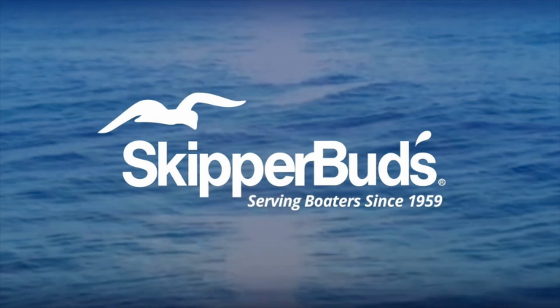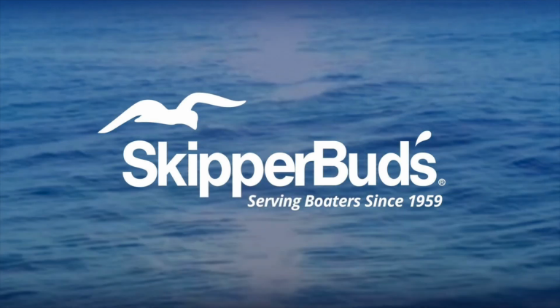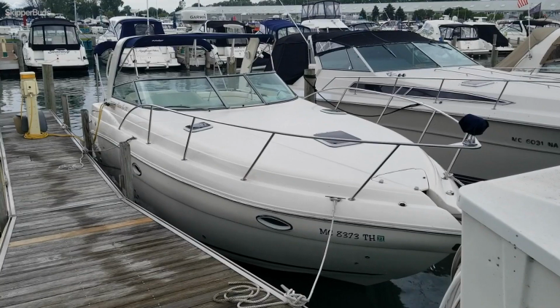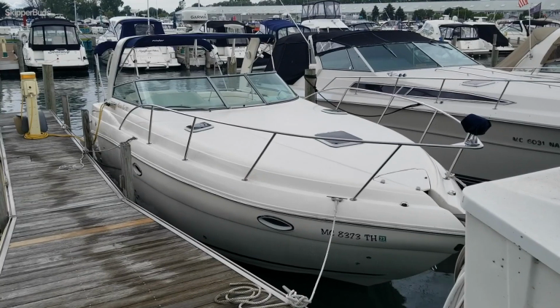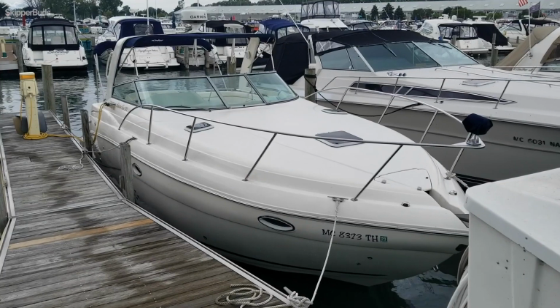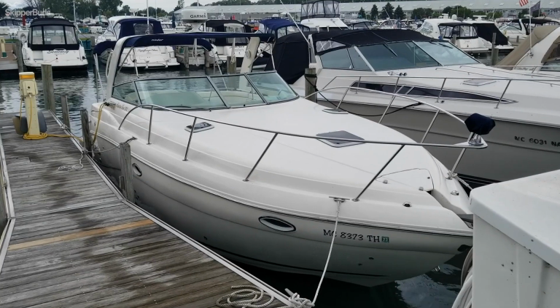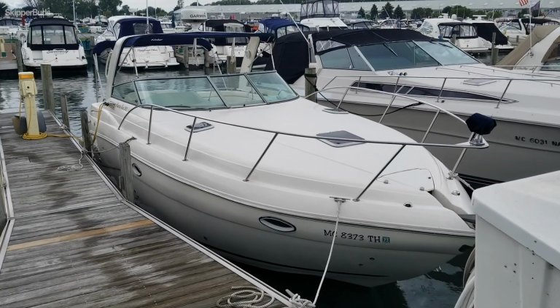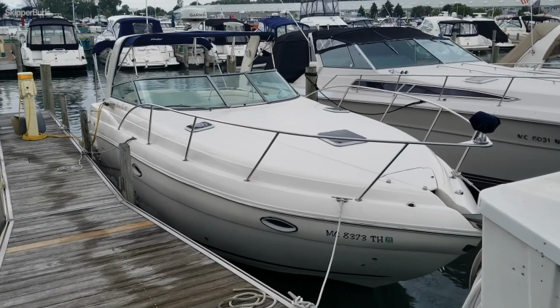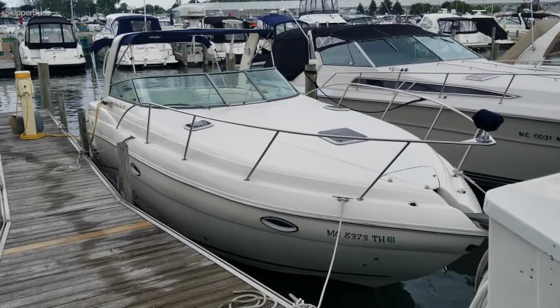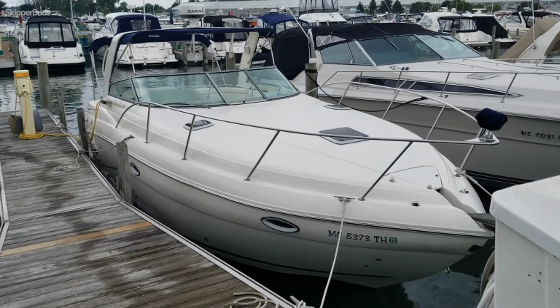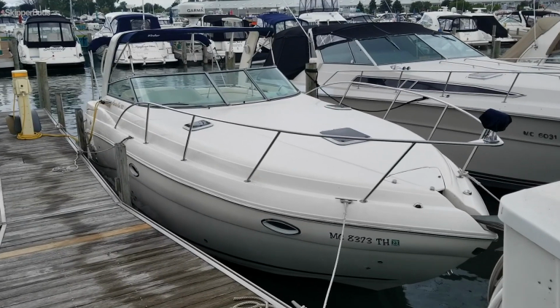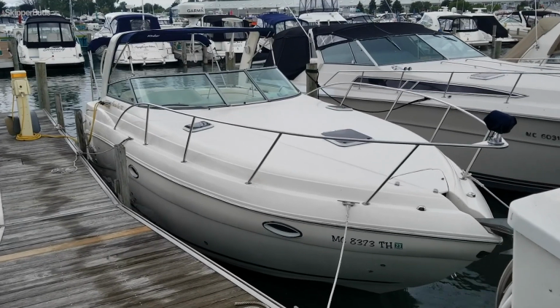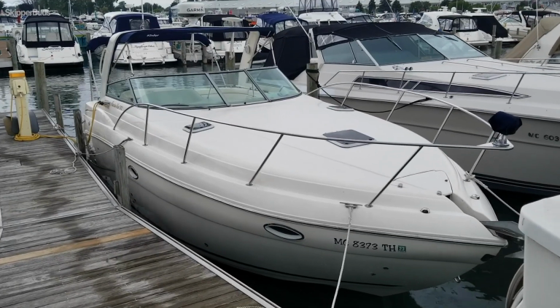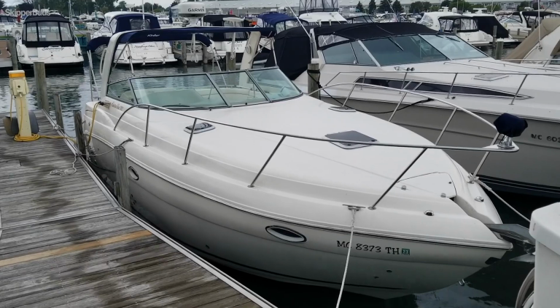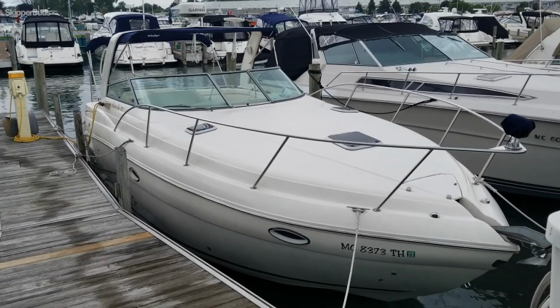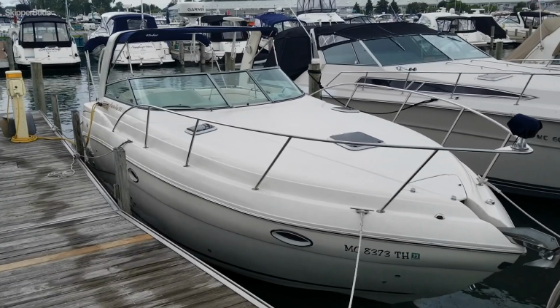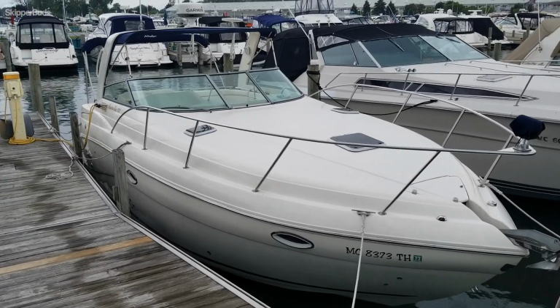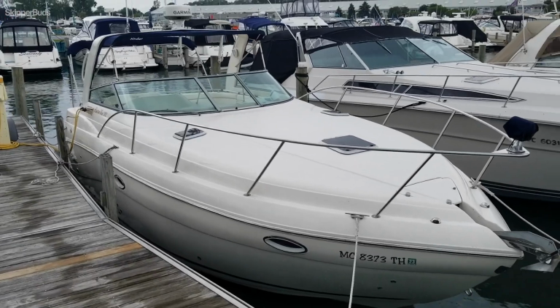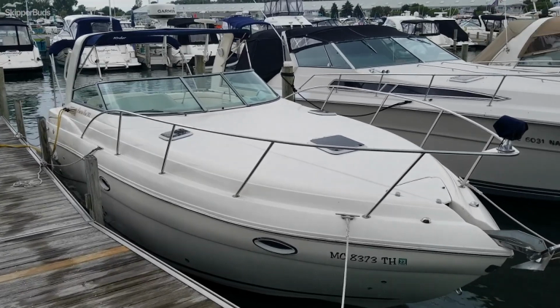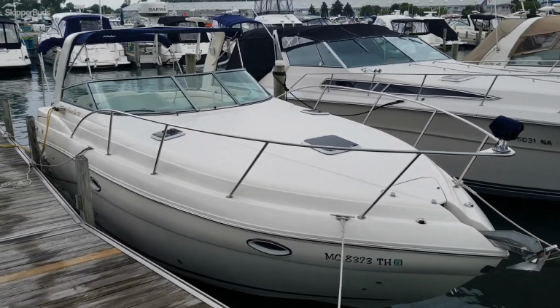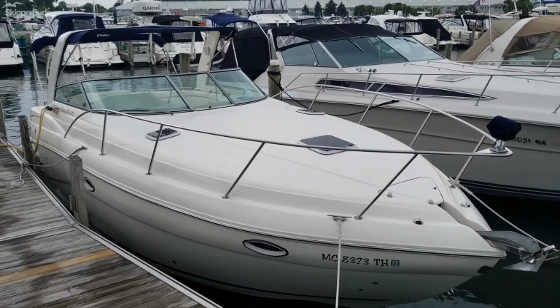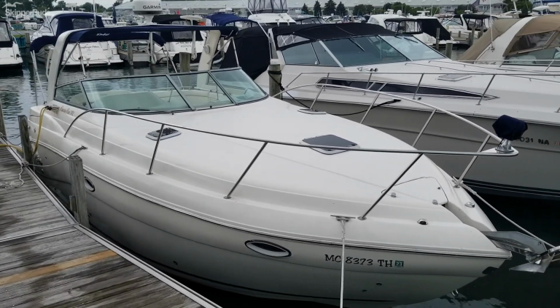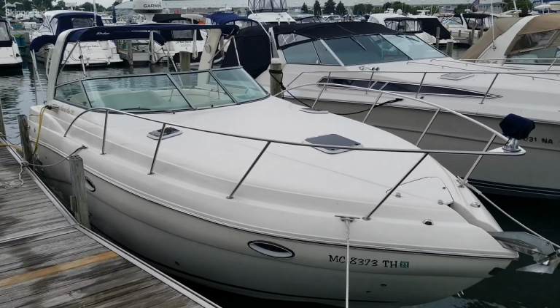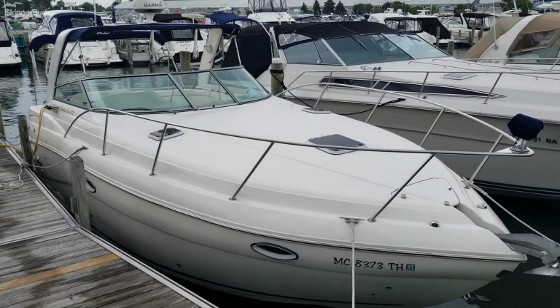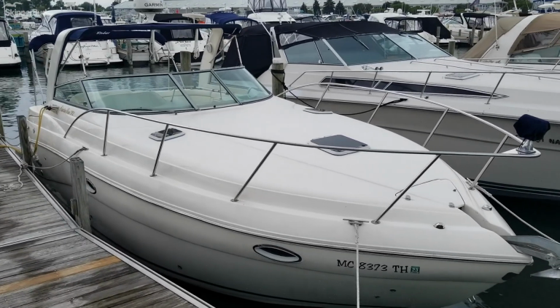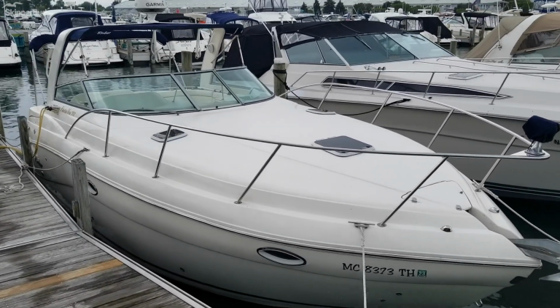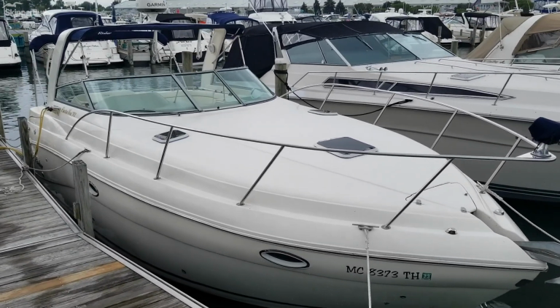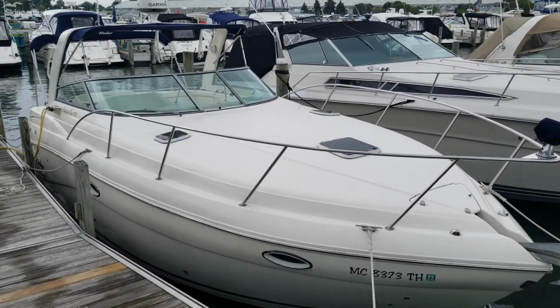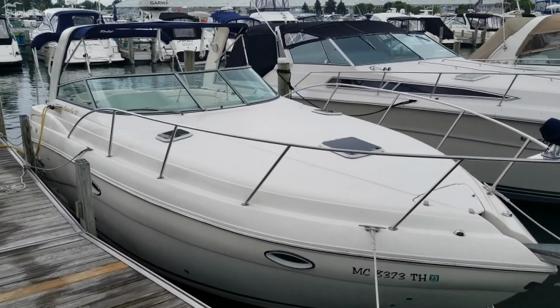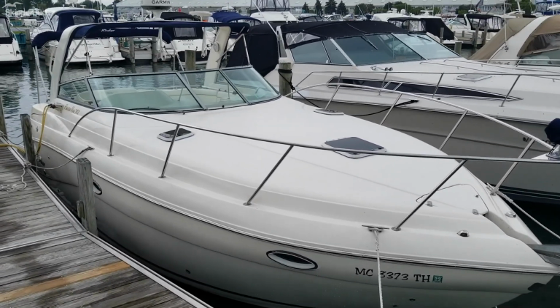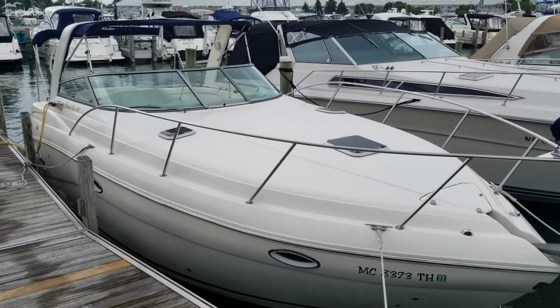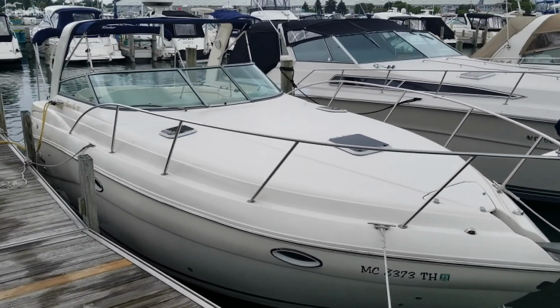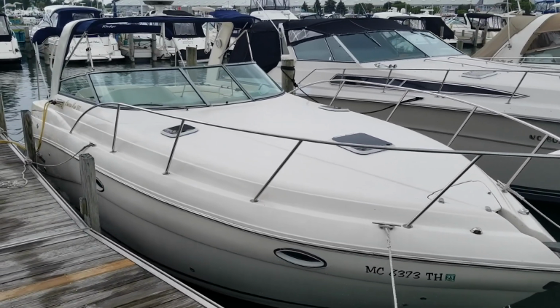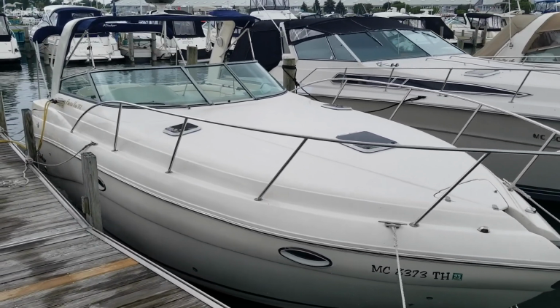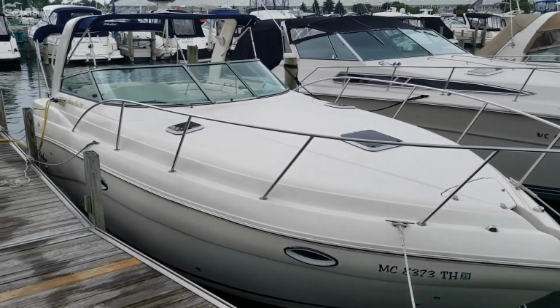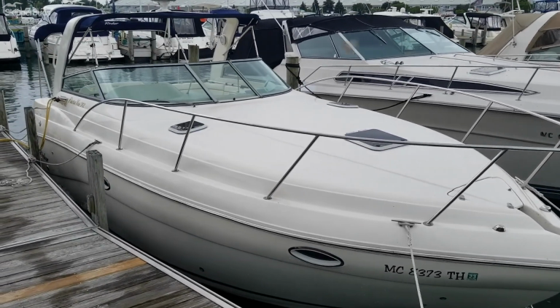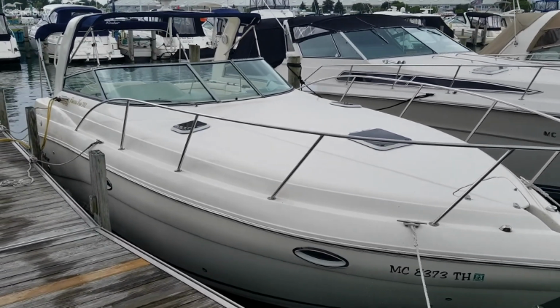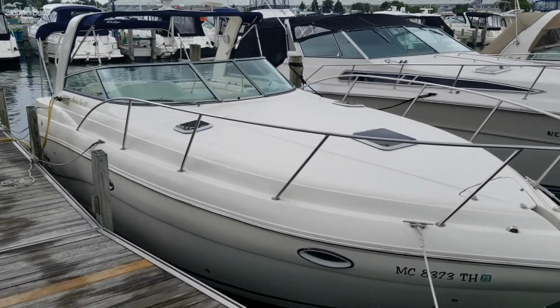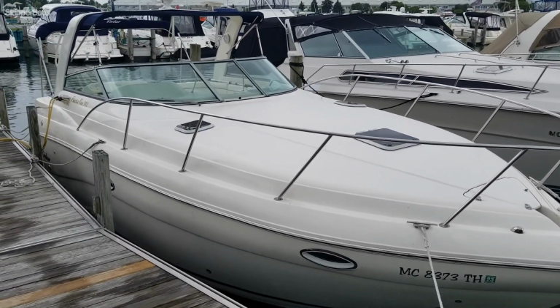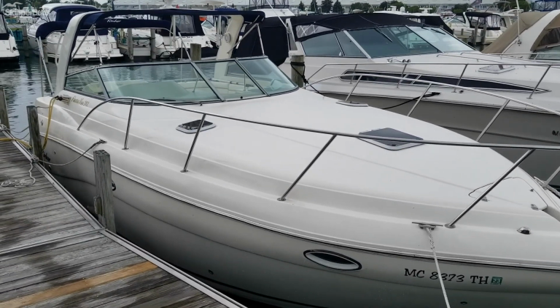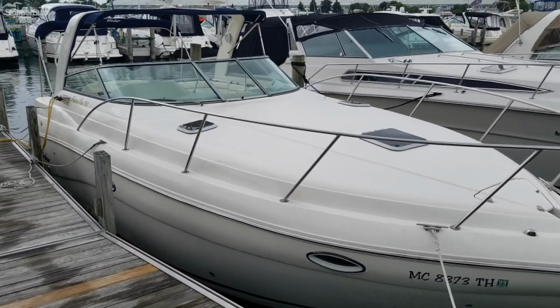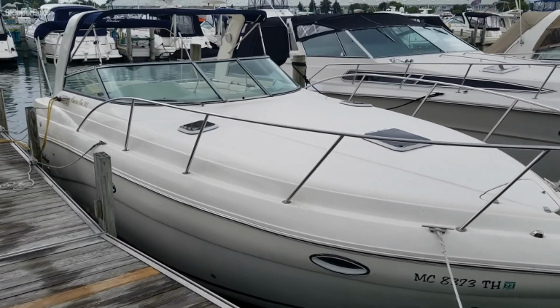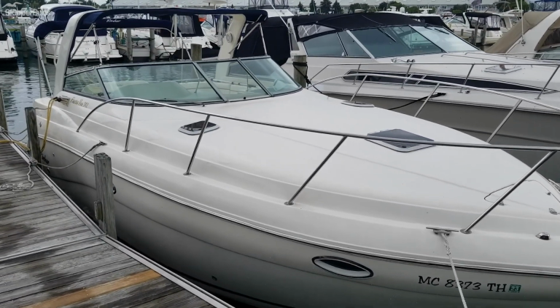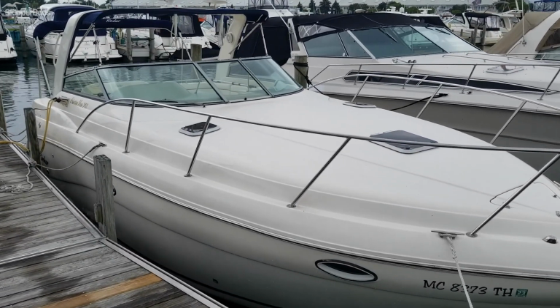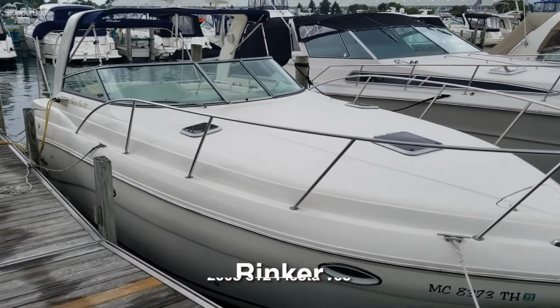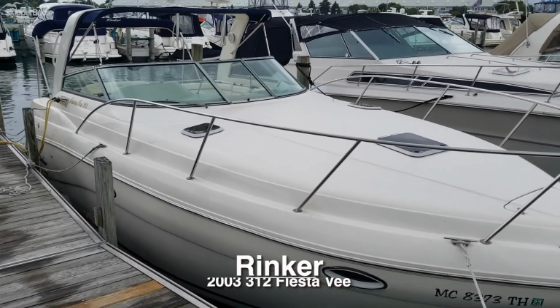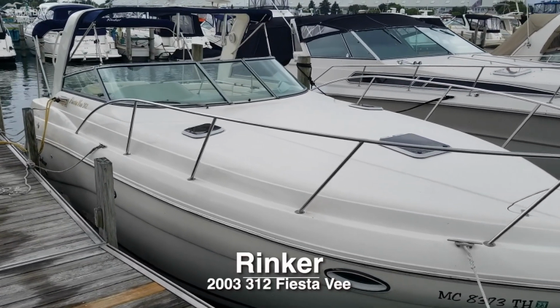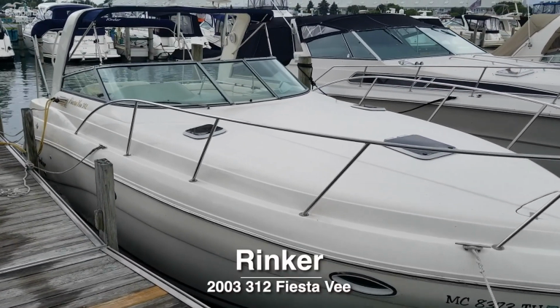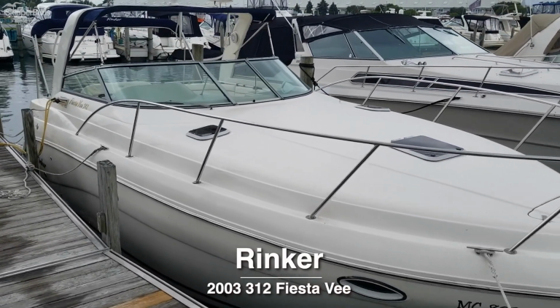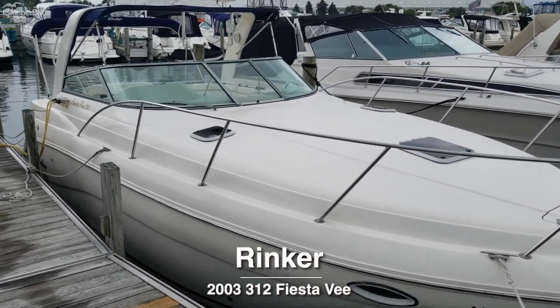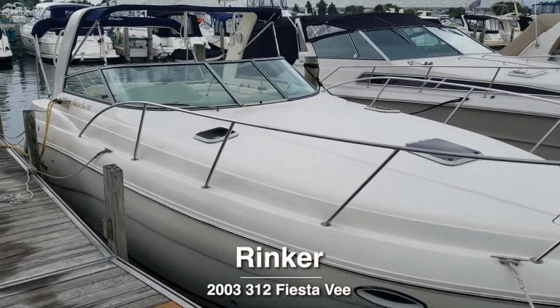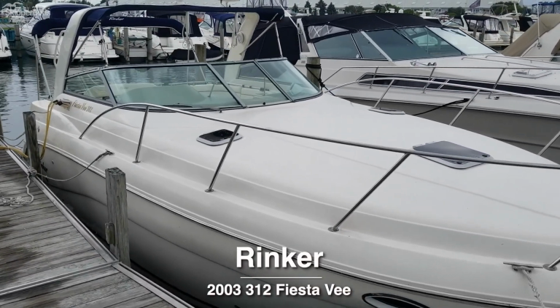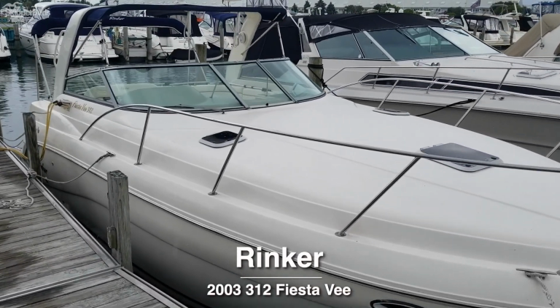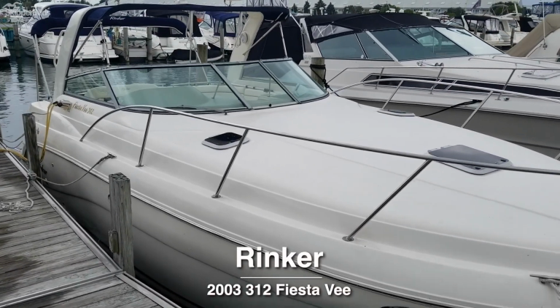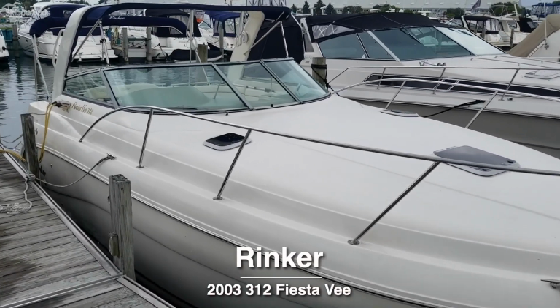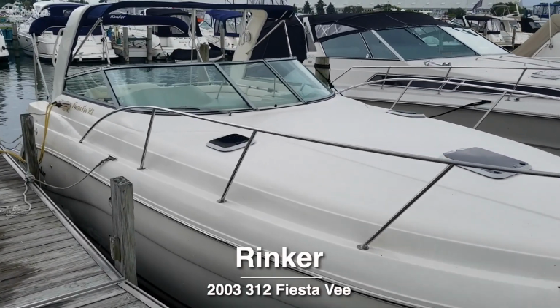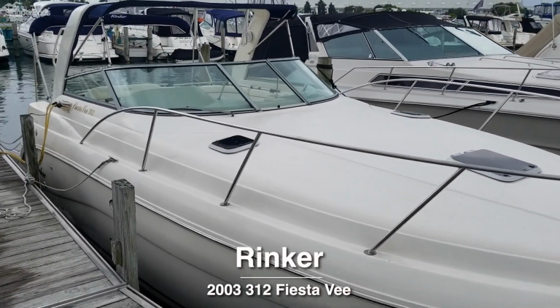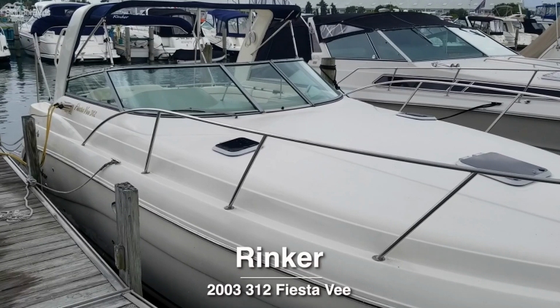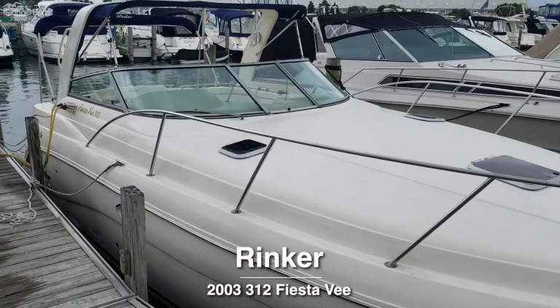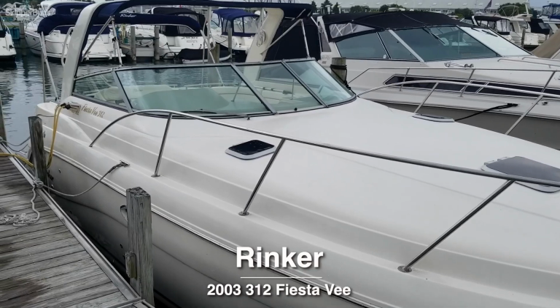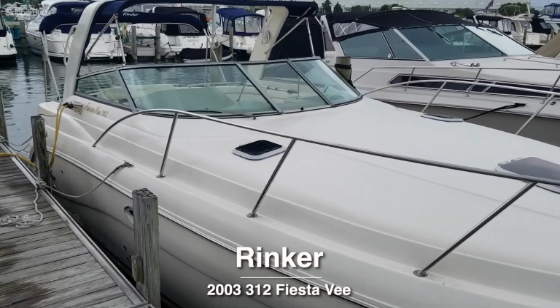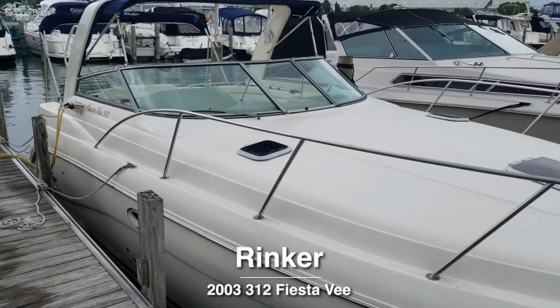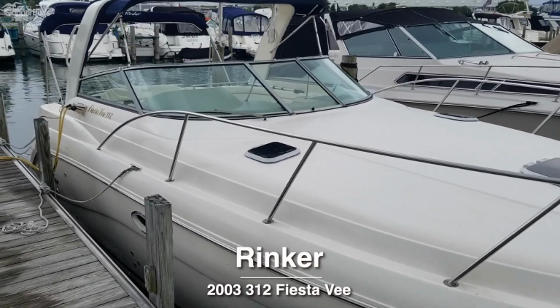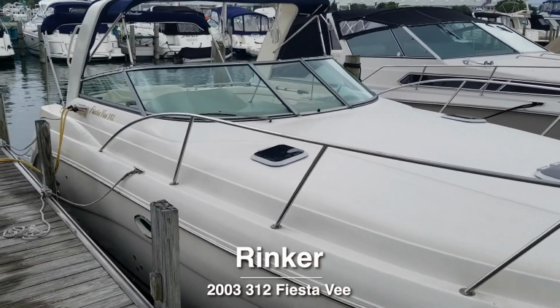Good afternoon, this is Mike Dix with Skipper Buds of Harrison Township, Michigan. Here we have a 2003 Rinker Fiesta V312.